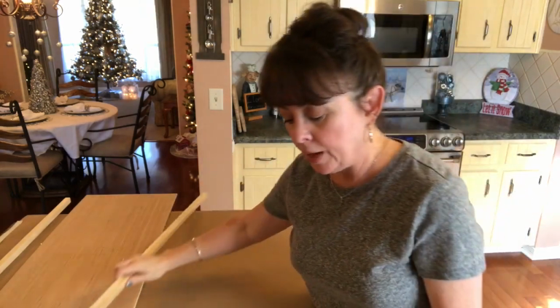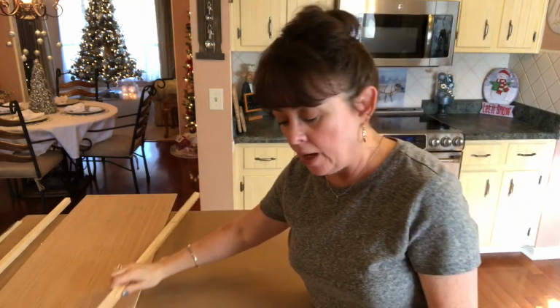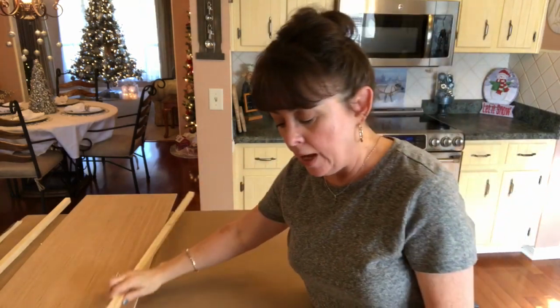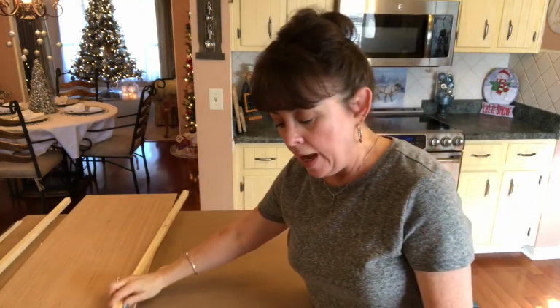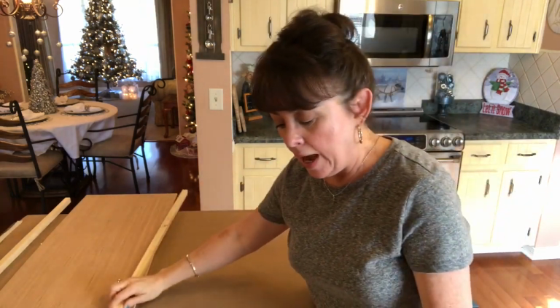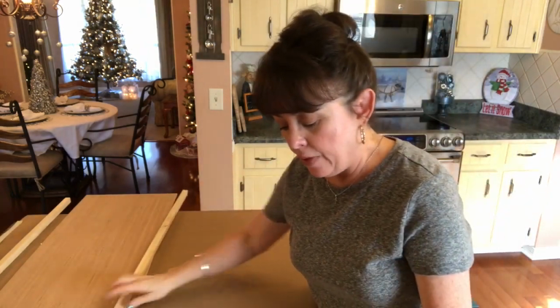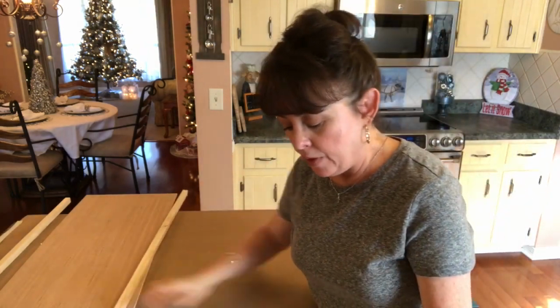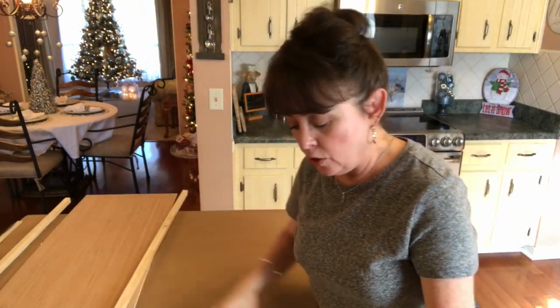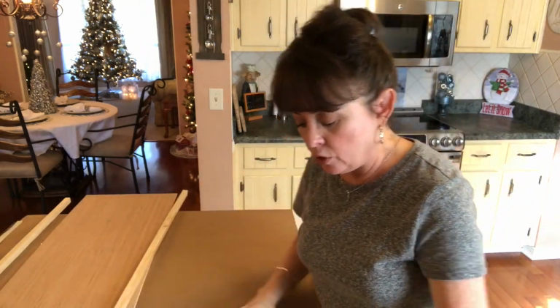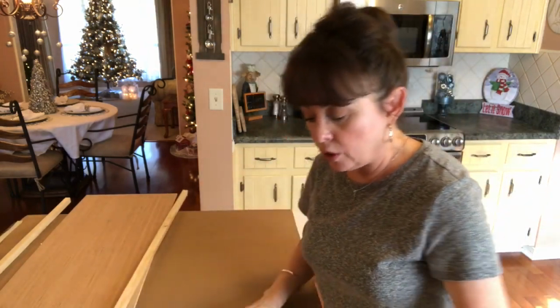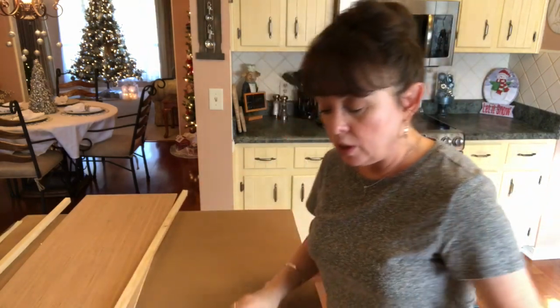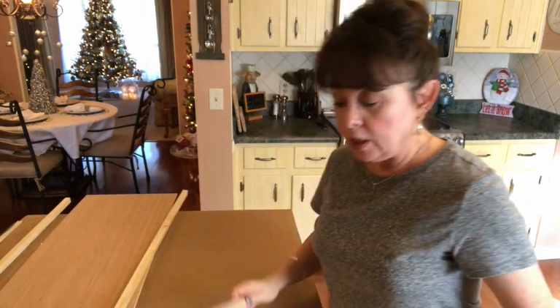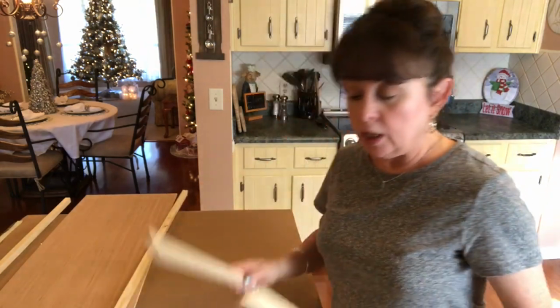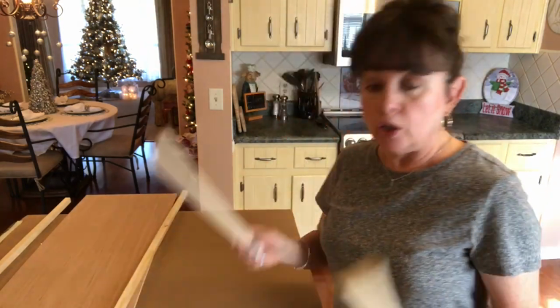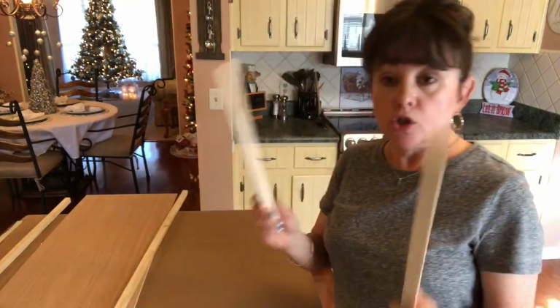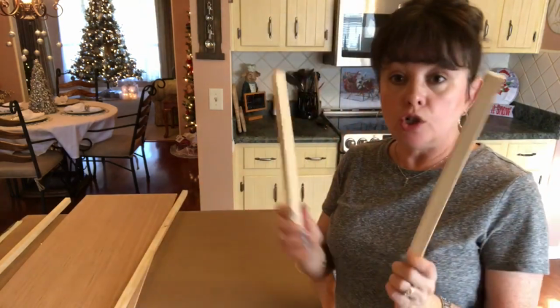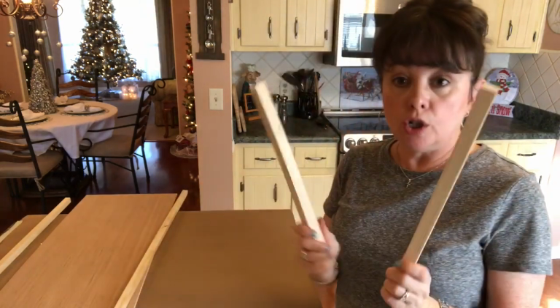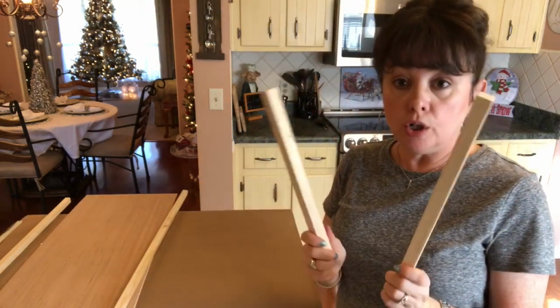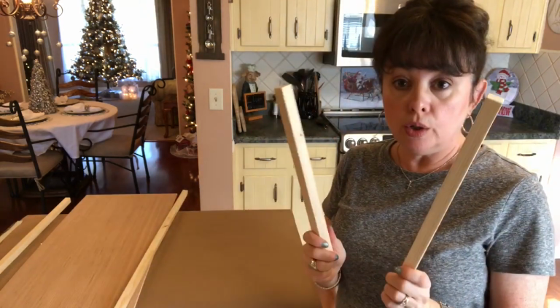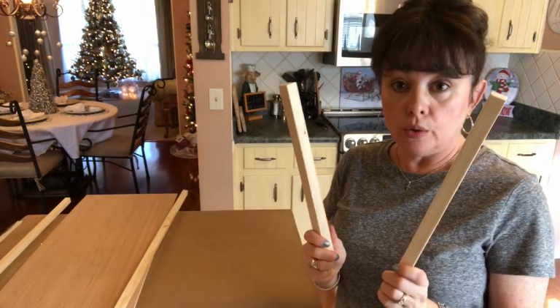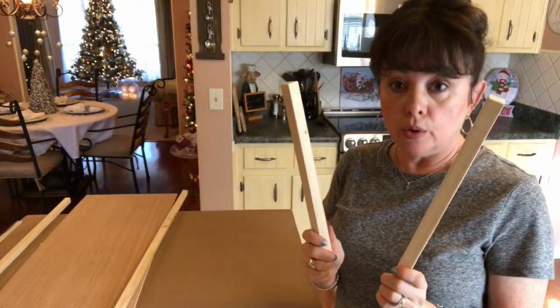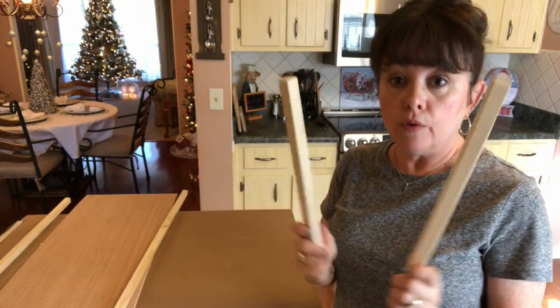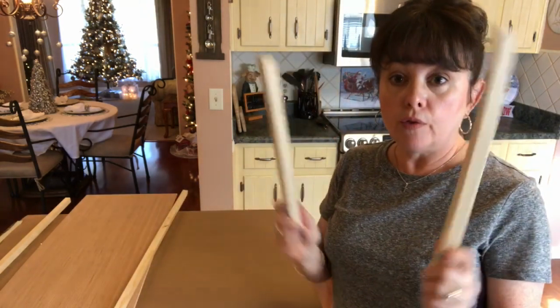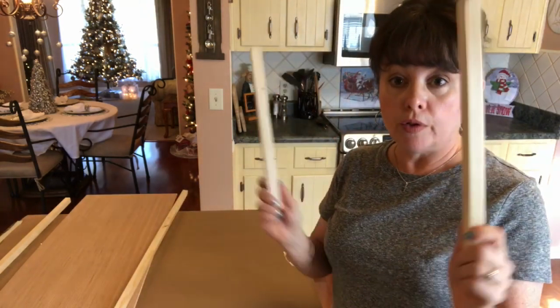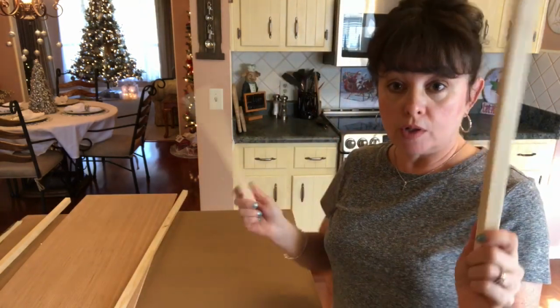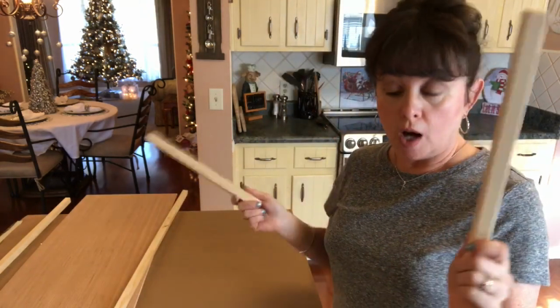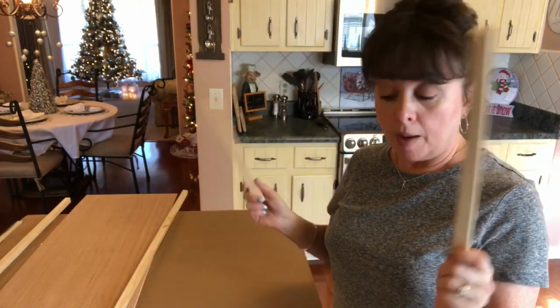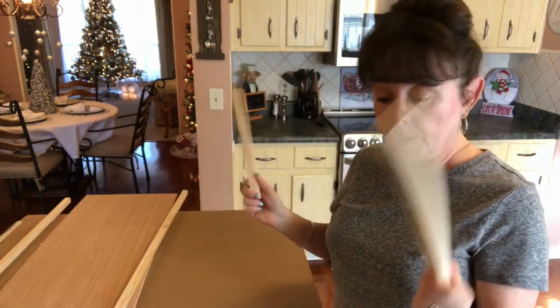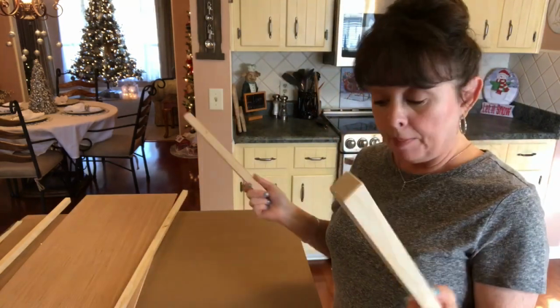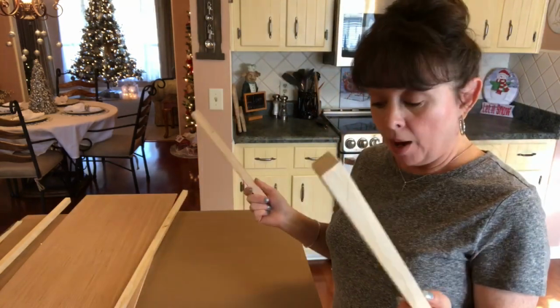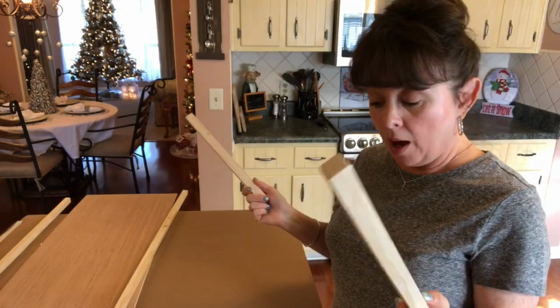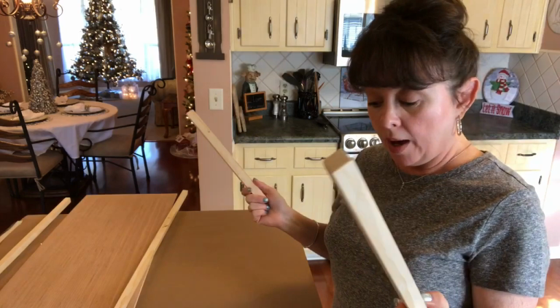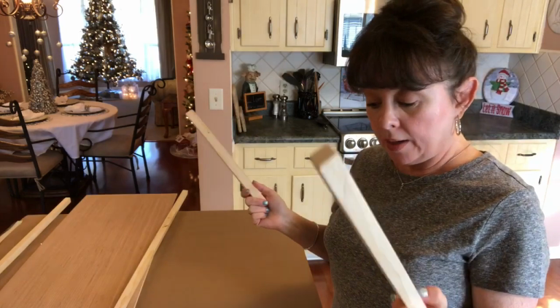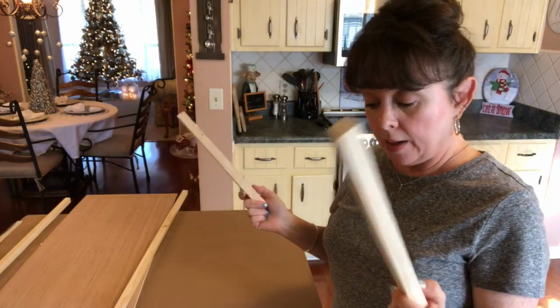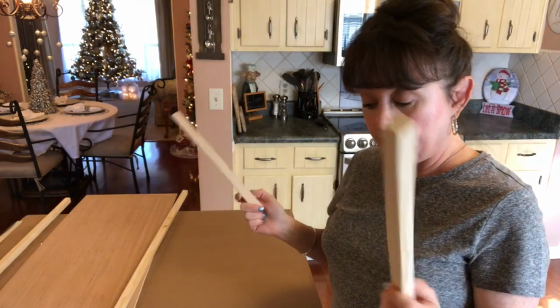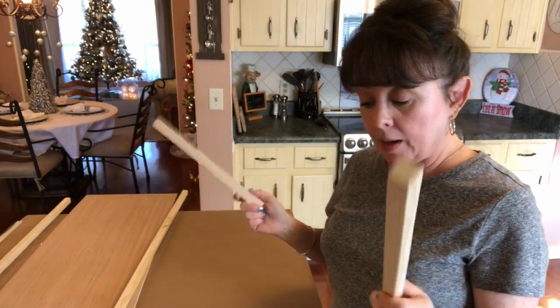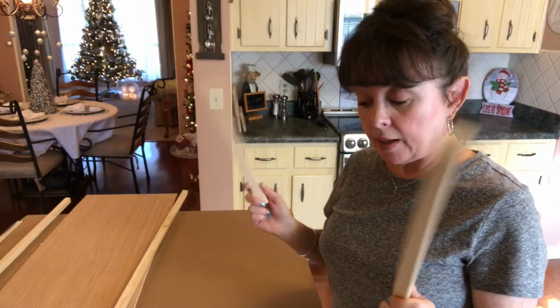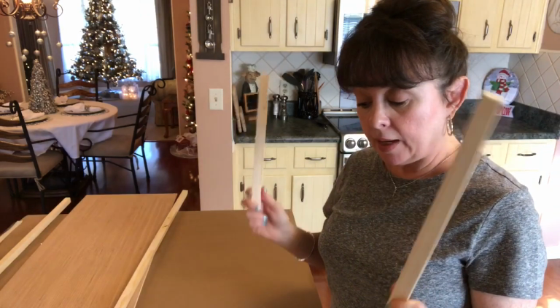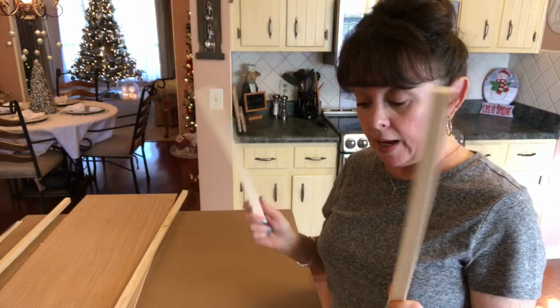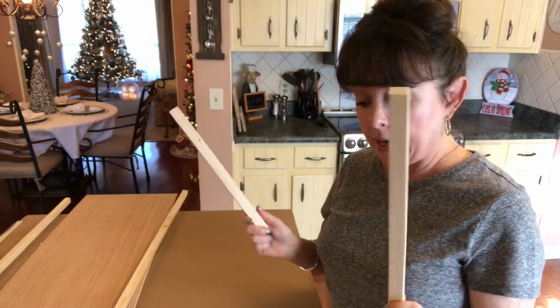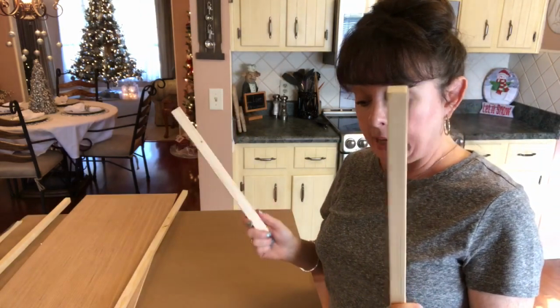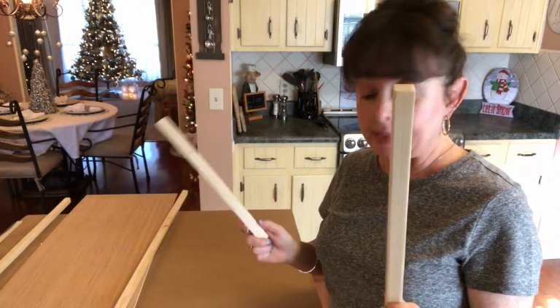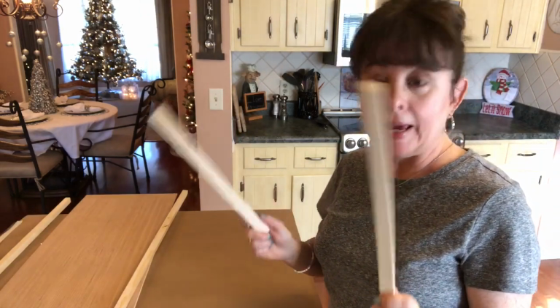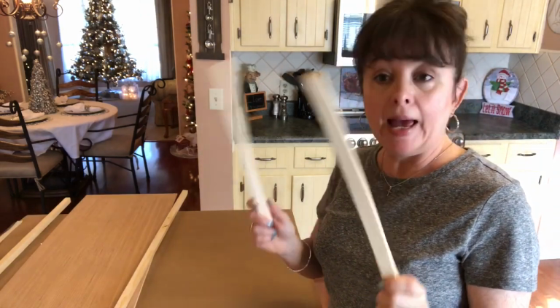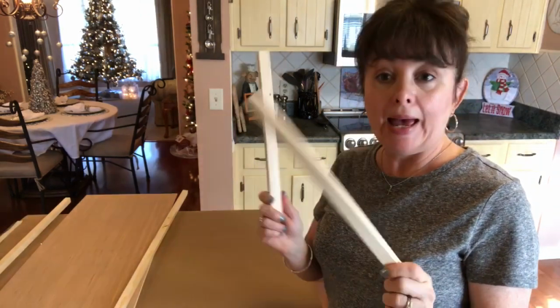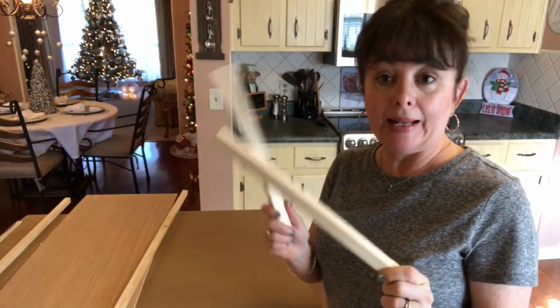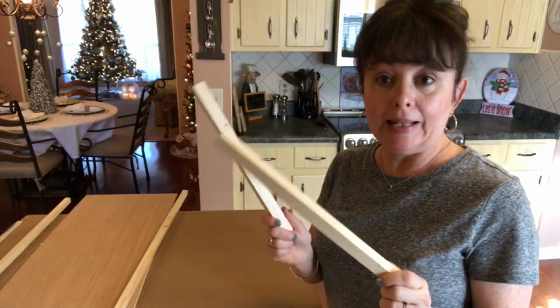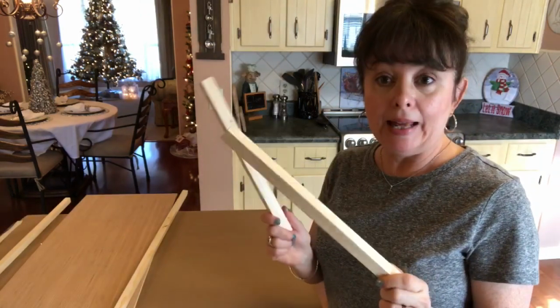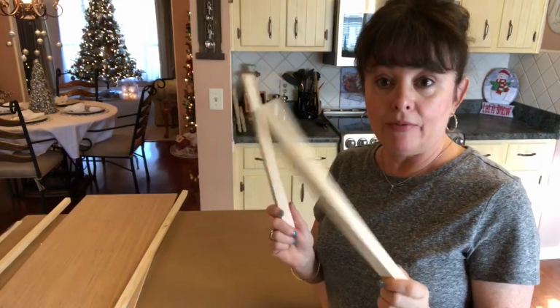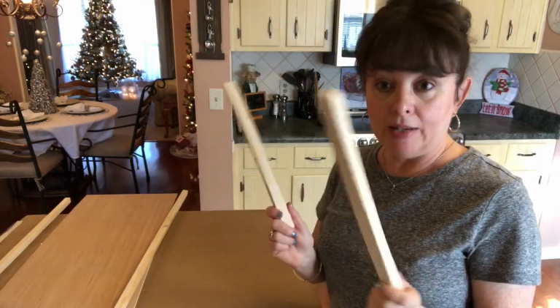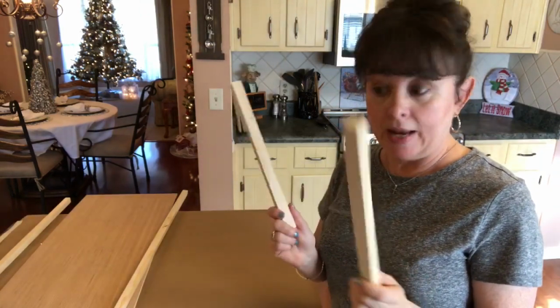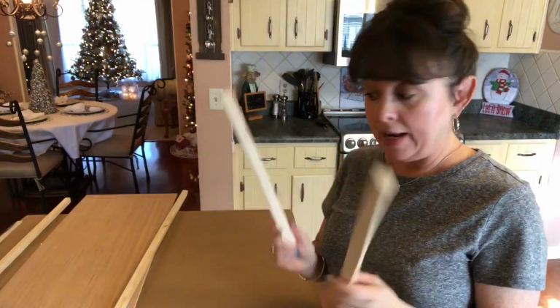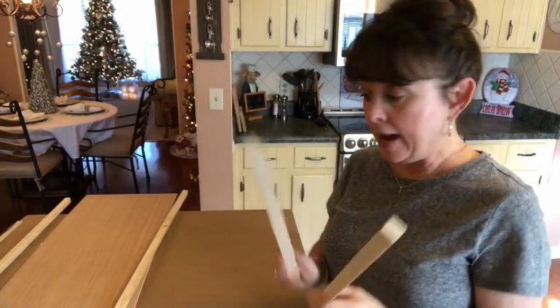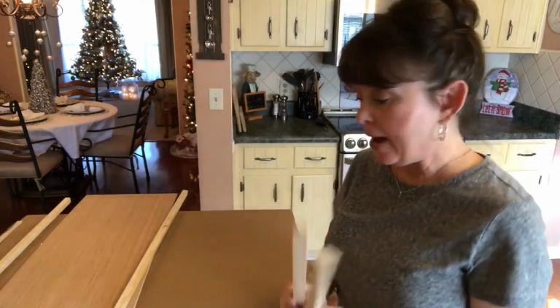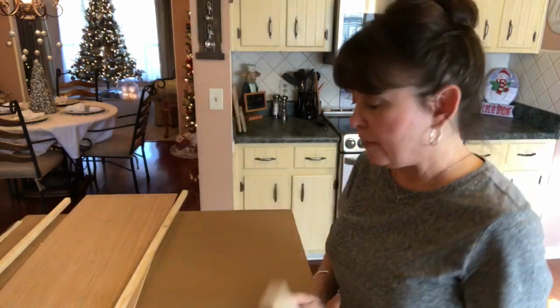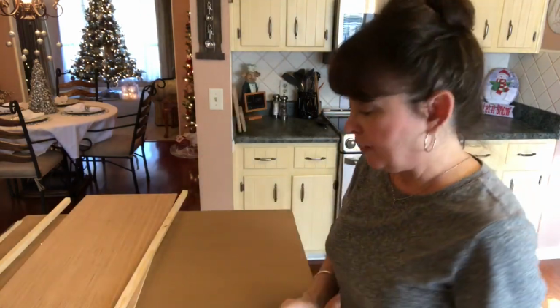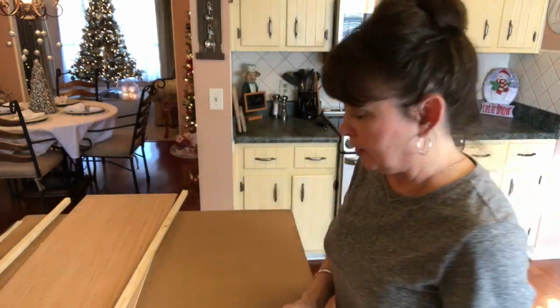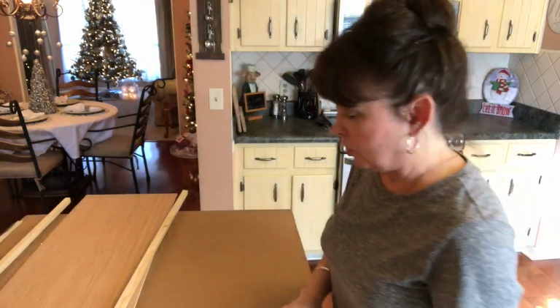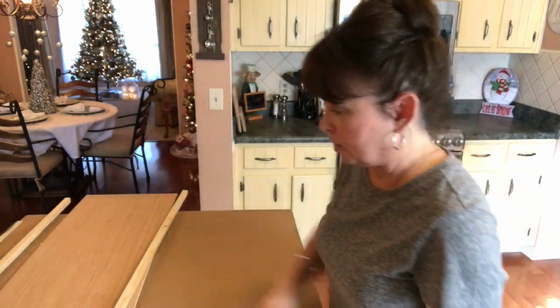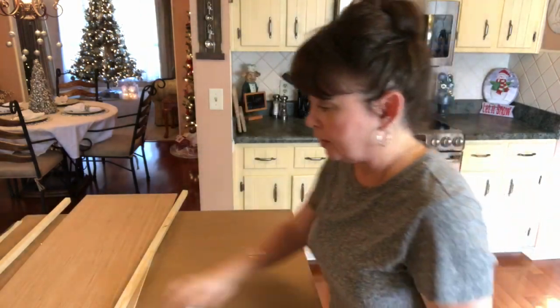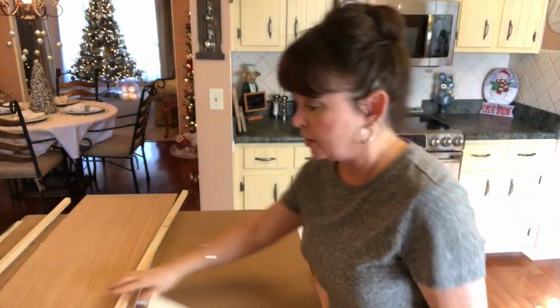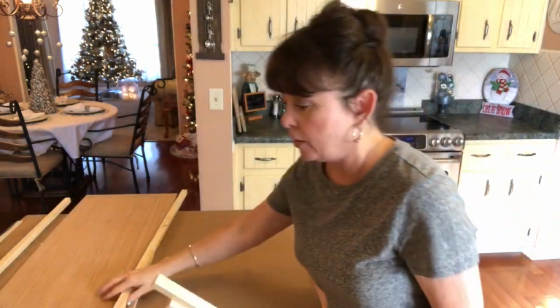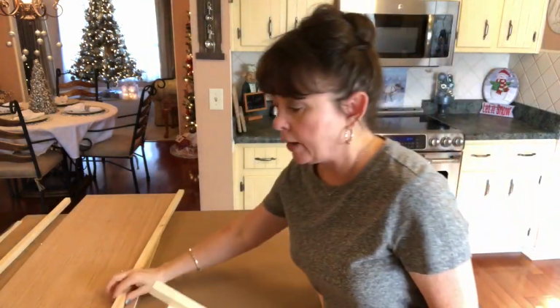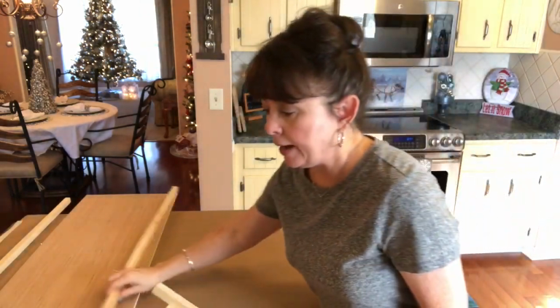And then you're going to need two more strips for the top and bottom, cut at 11 and a half inches.